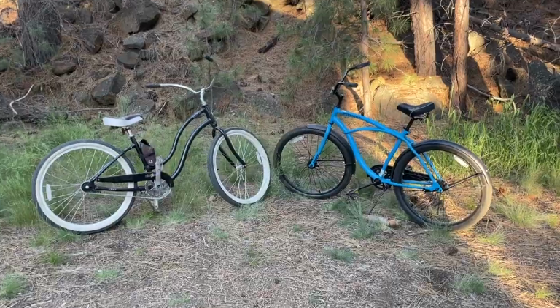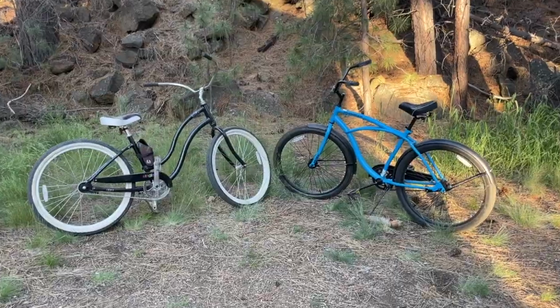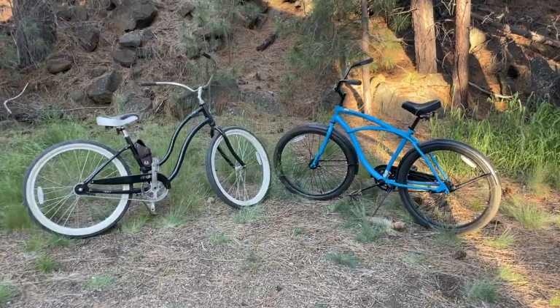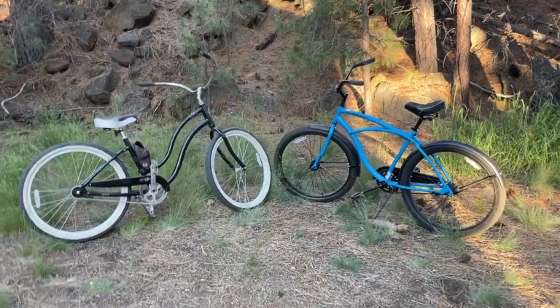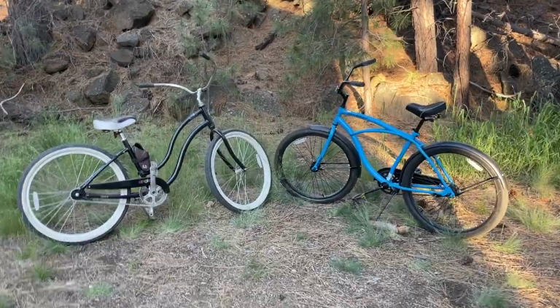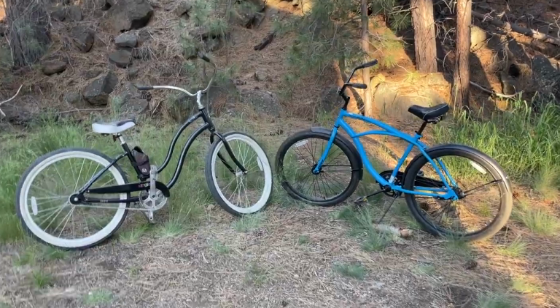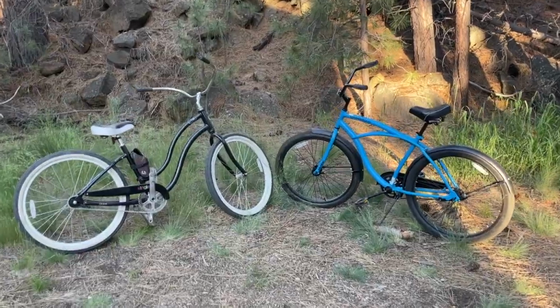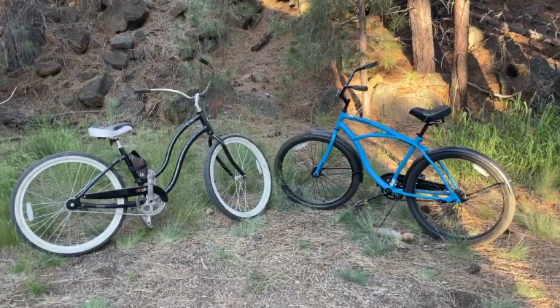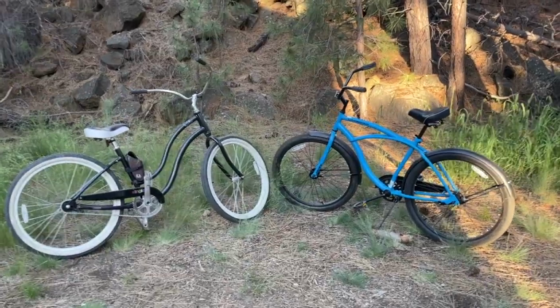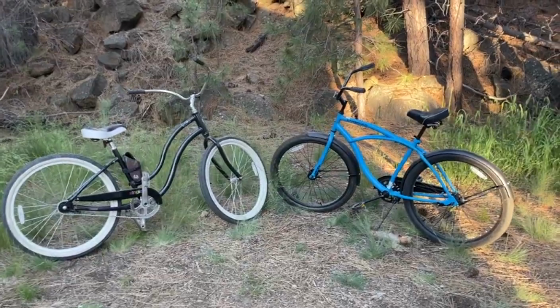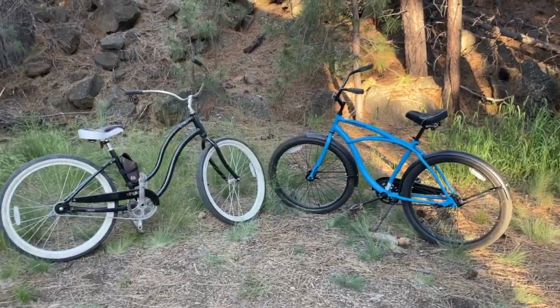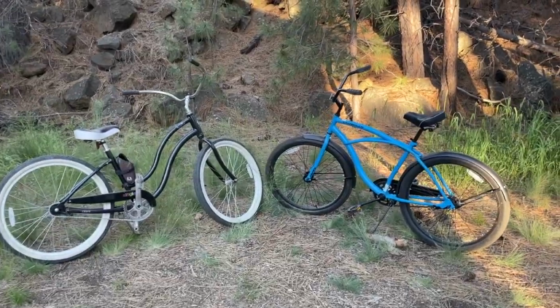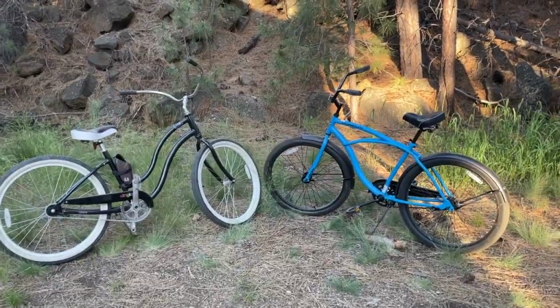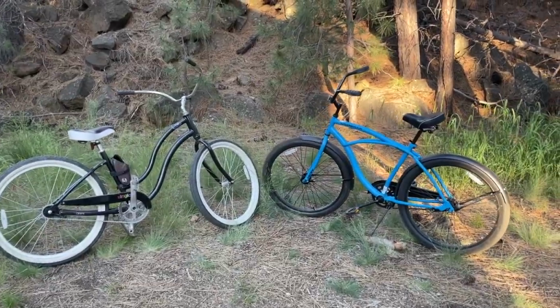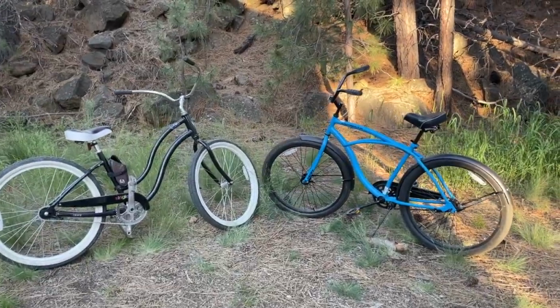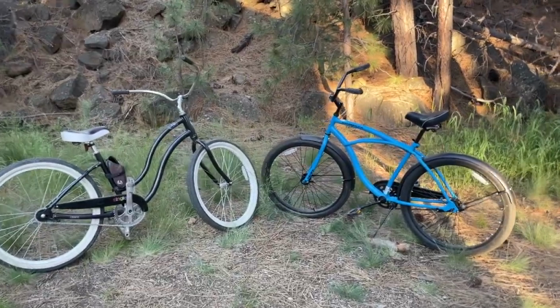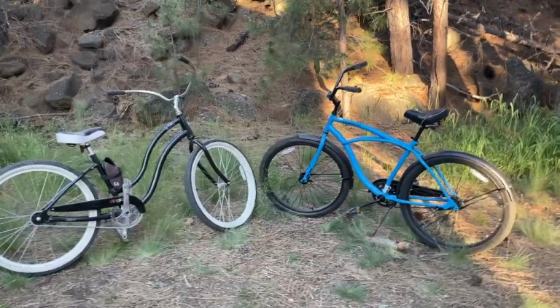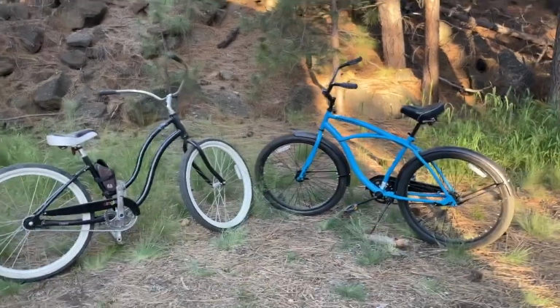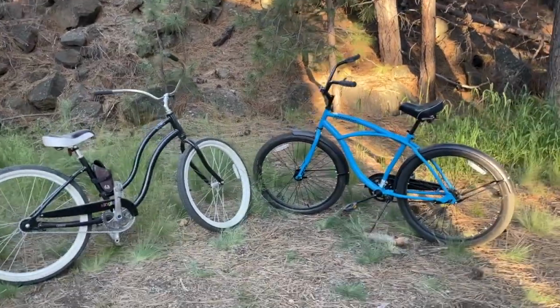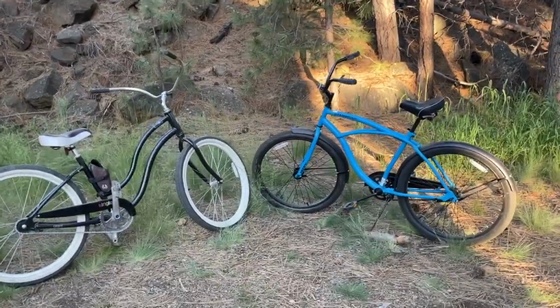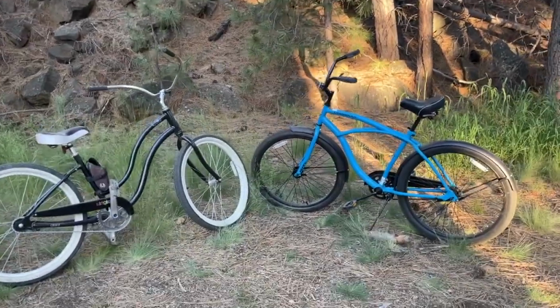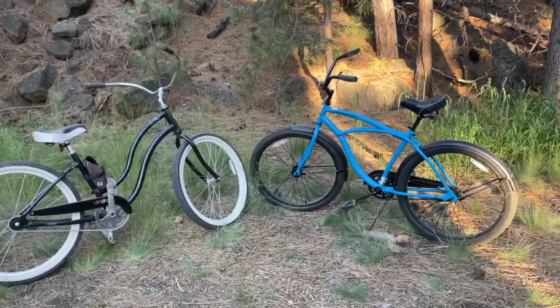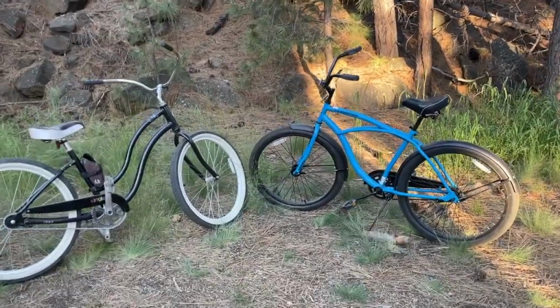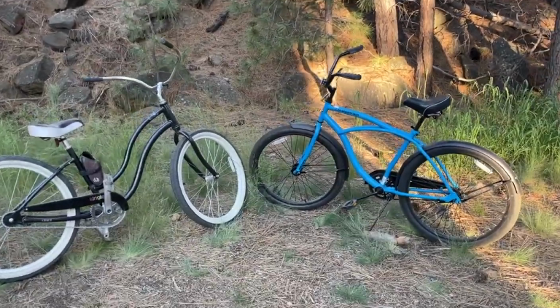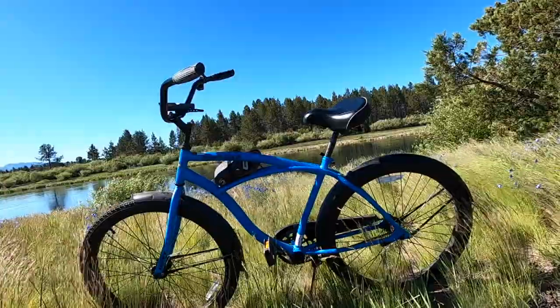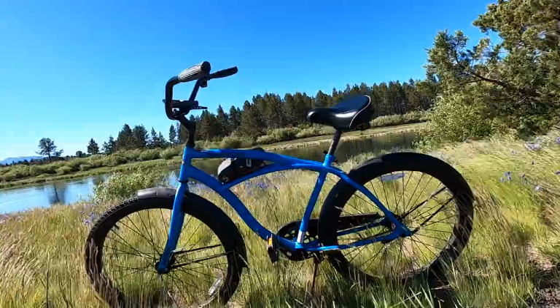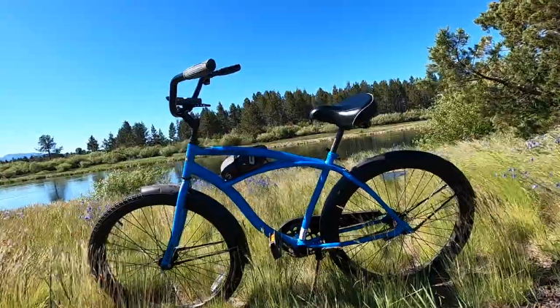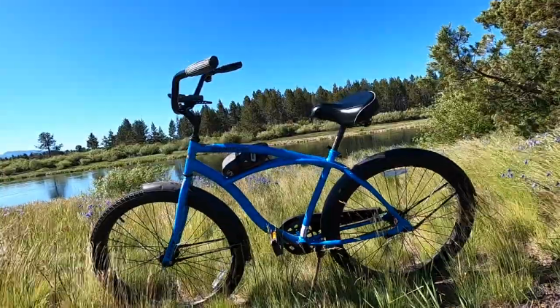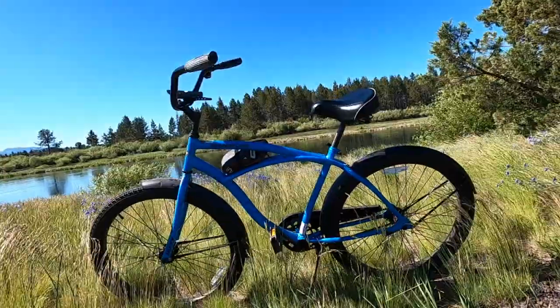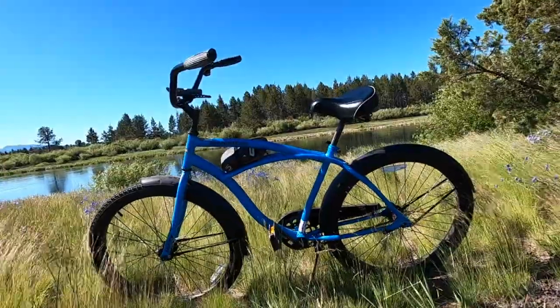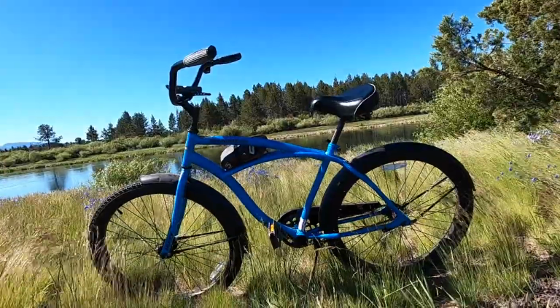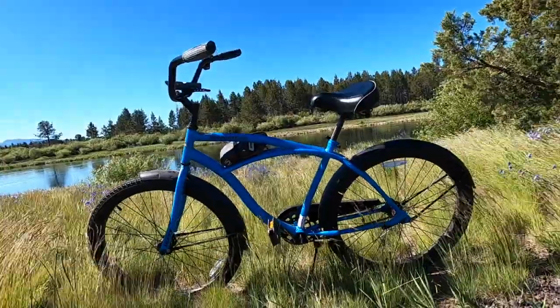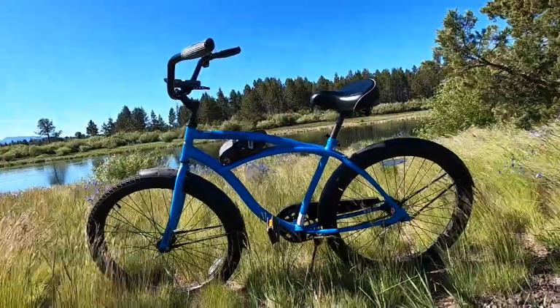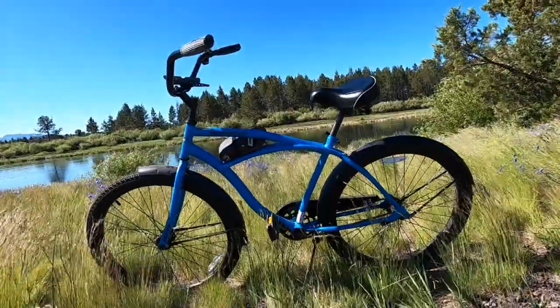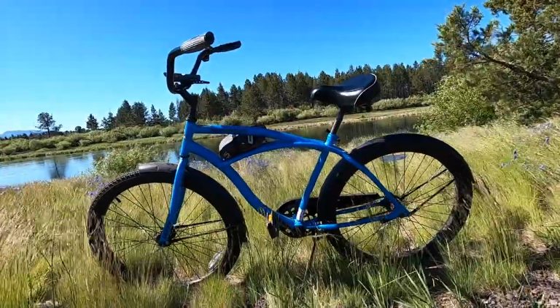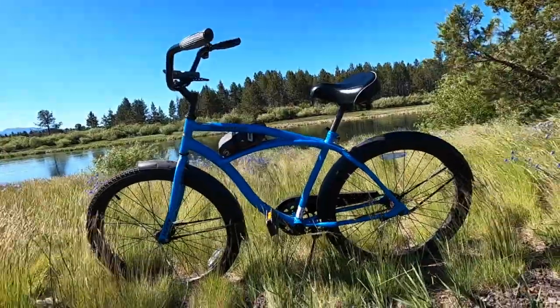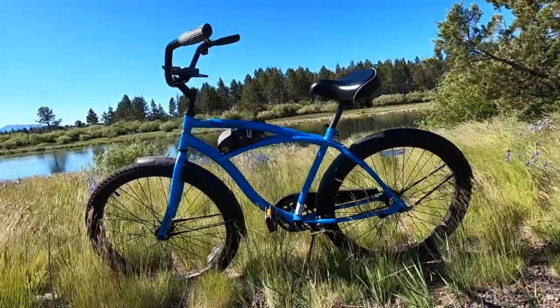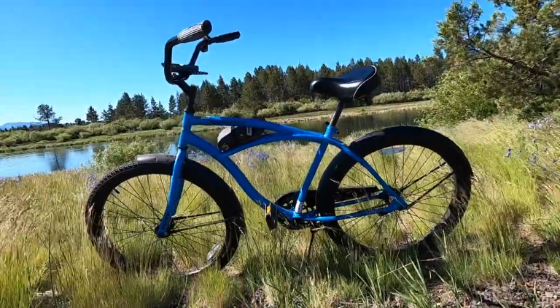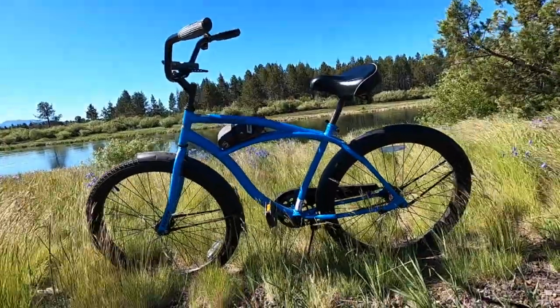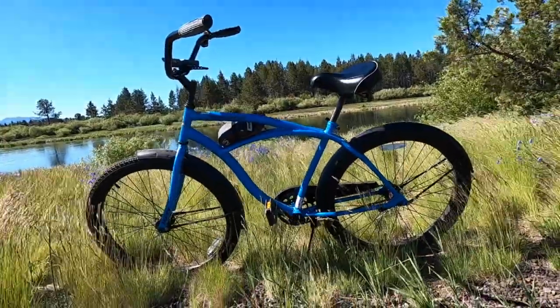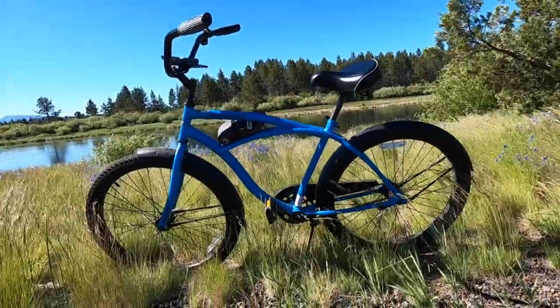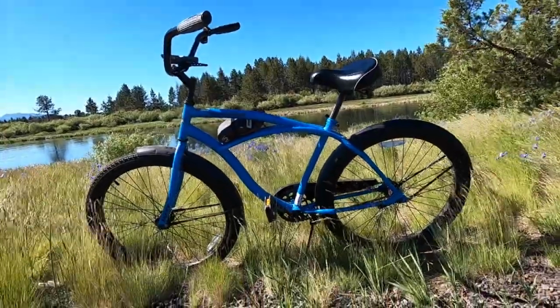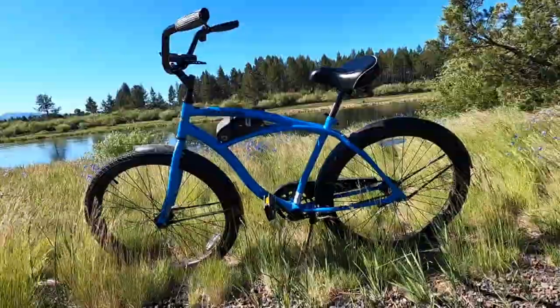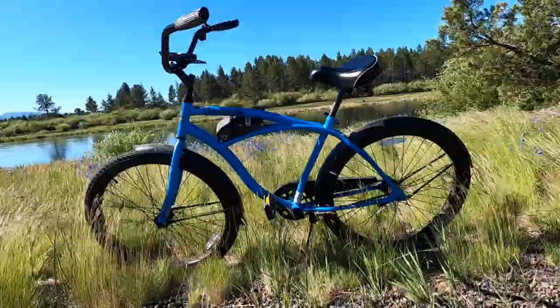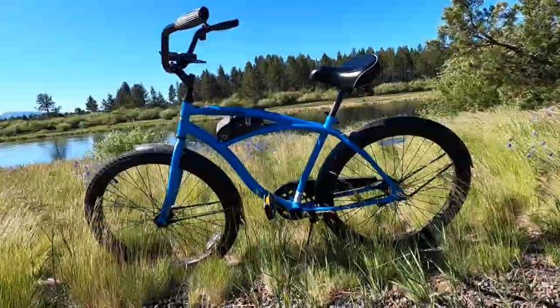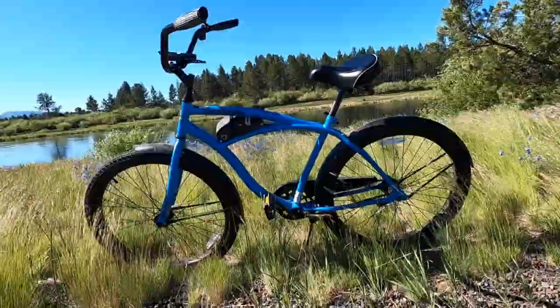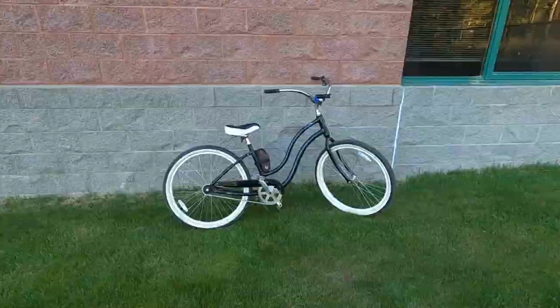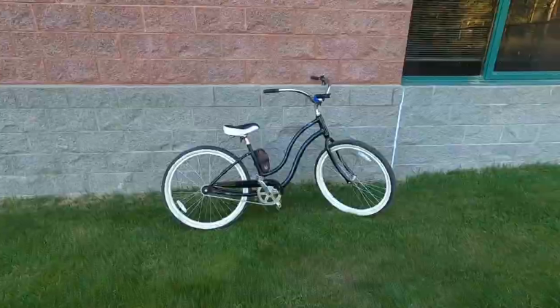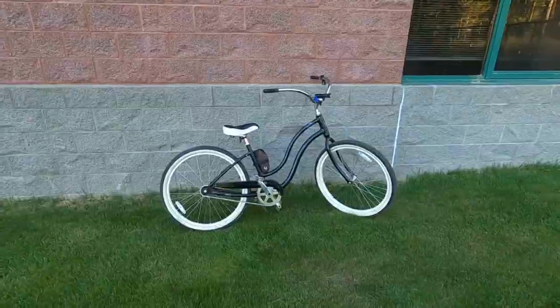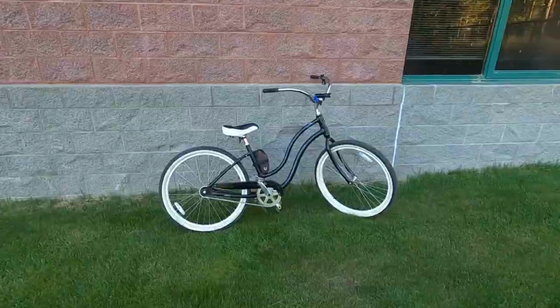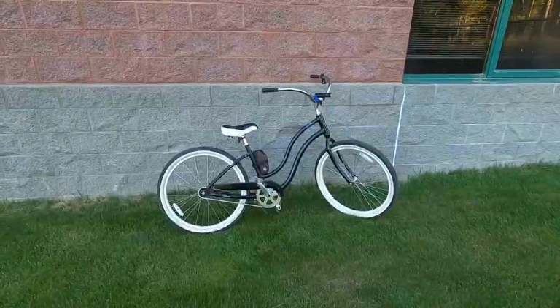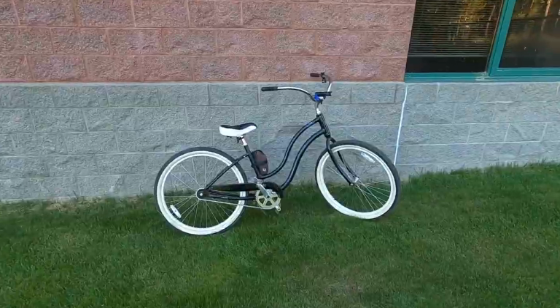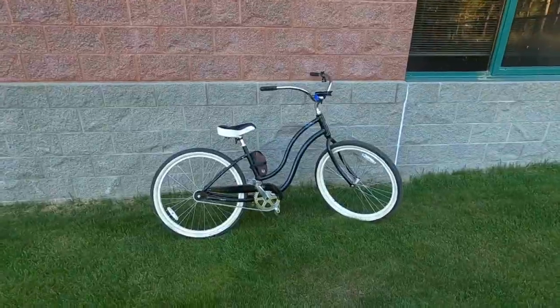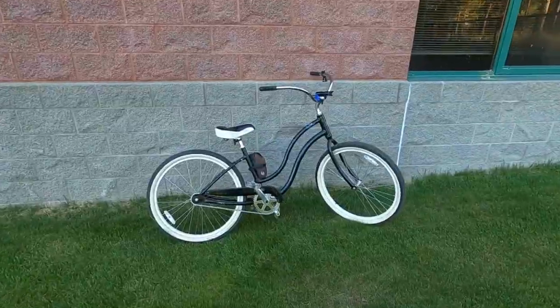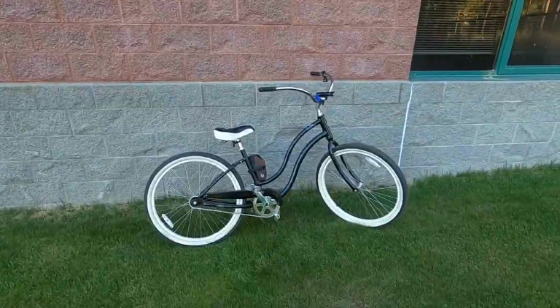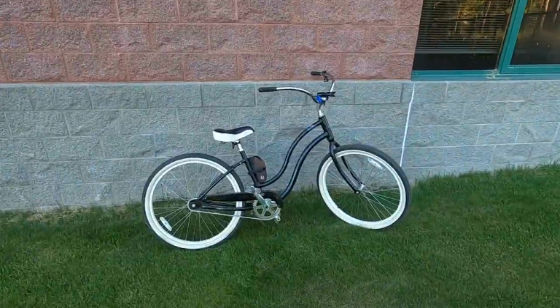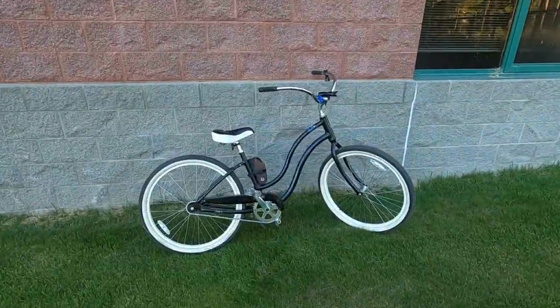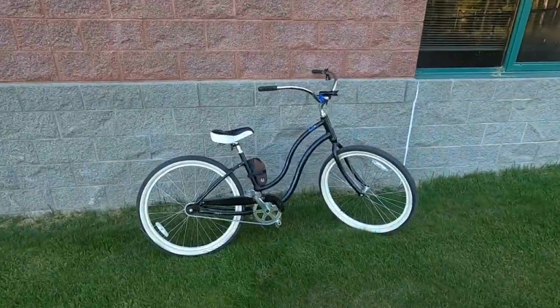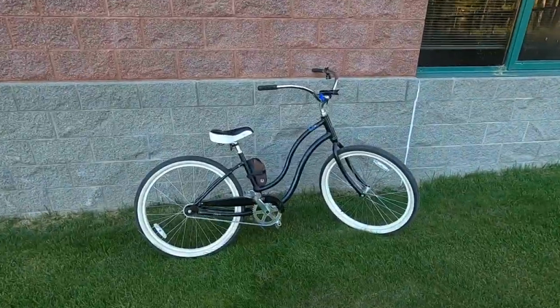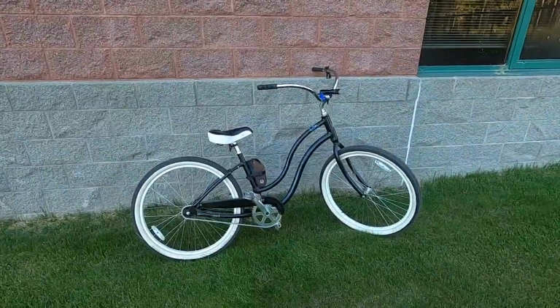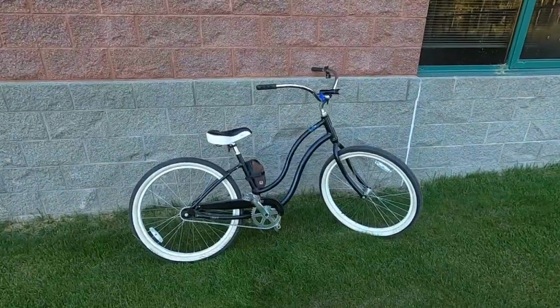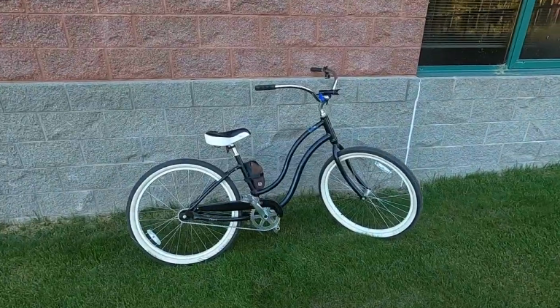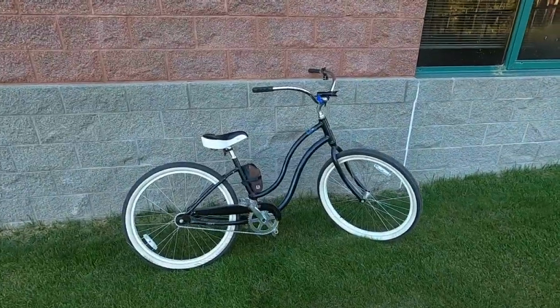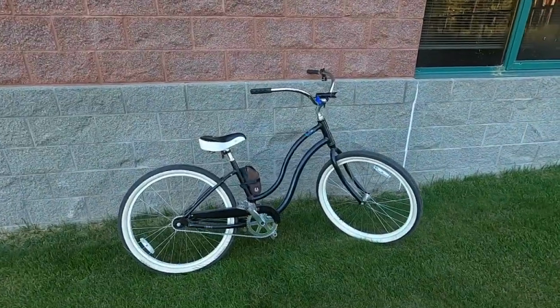Today I'll be comparing two cruiser bikes: the Huffy Cranbrook, which can be found at your local Walmart, and the Live Simple Single.